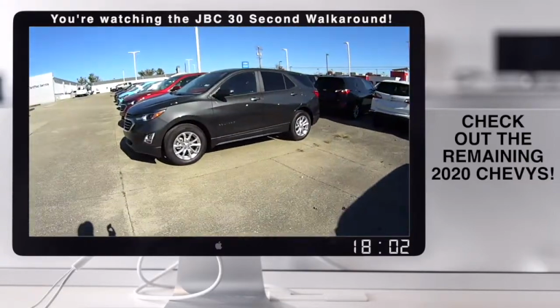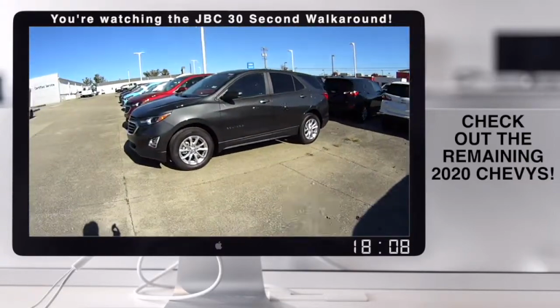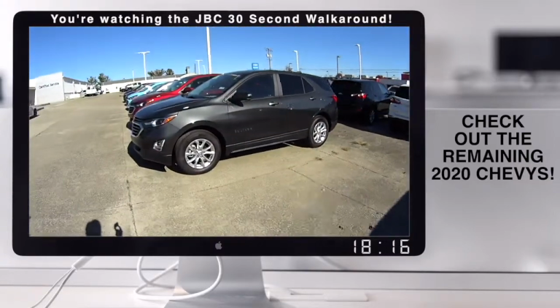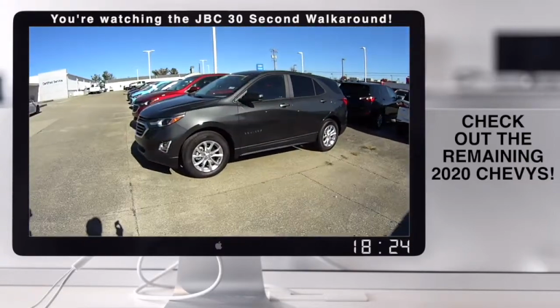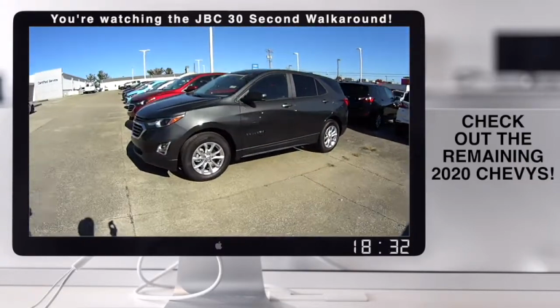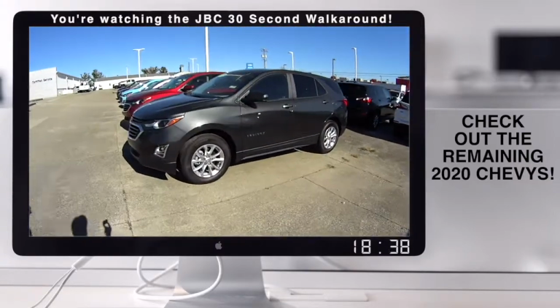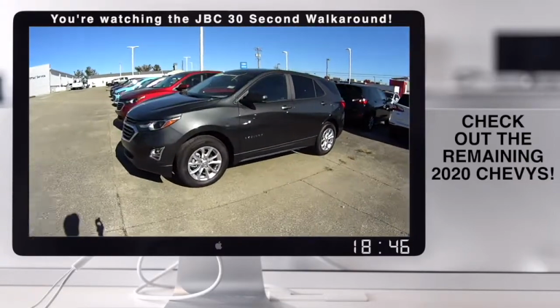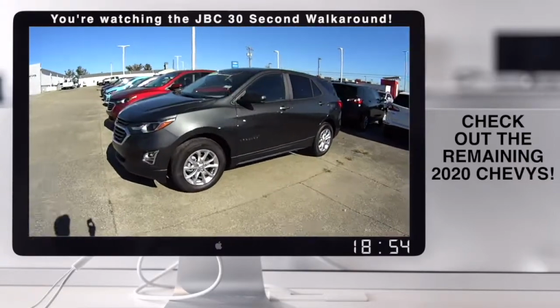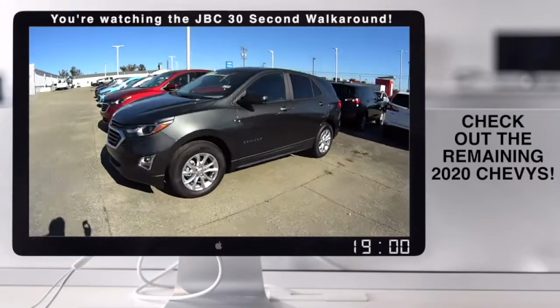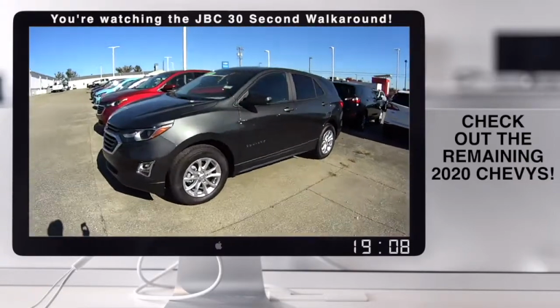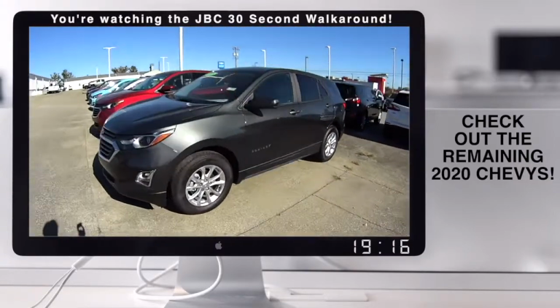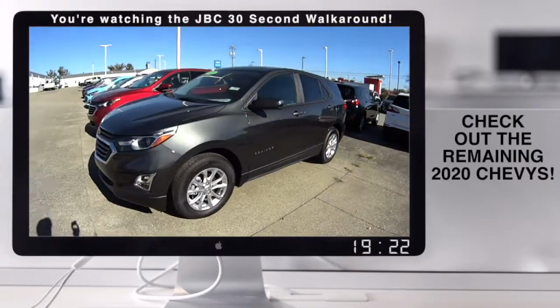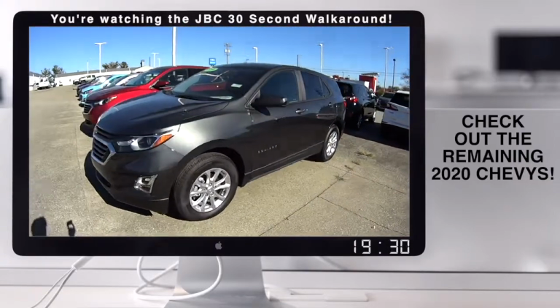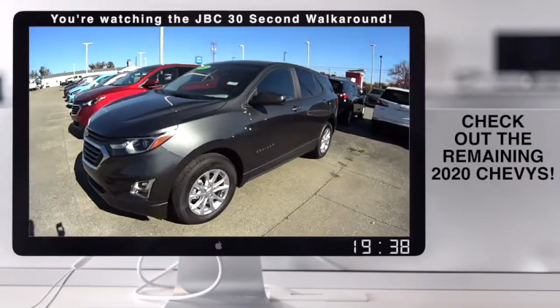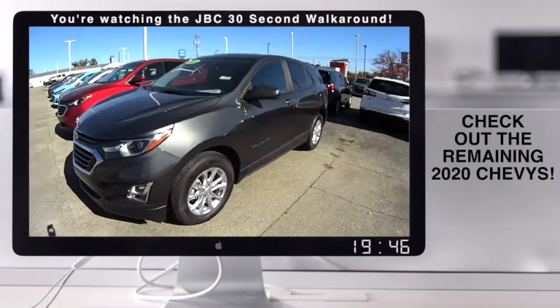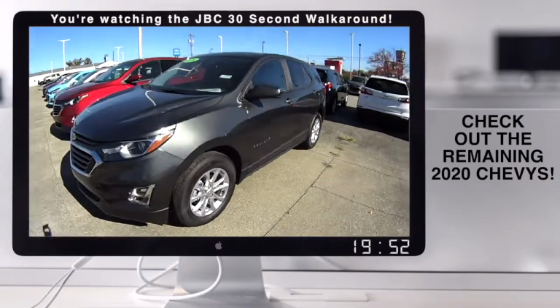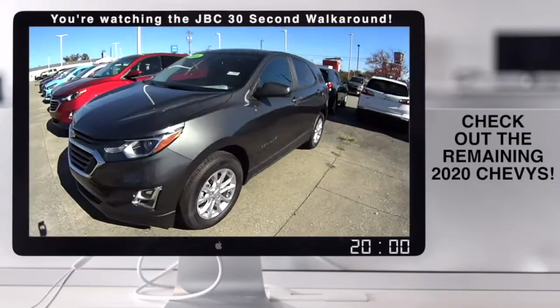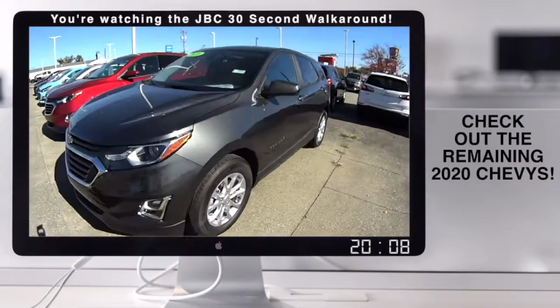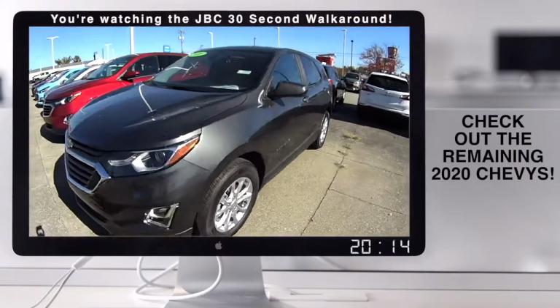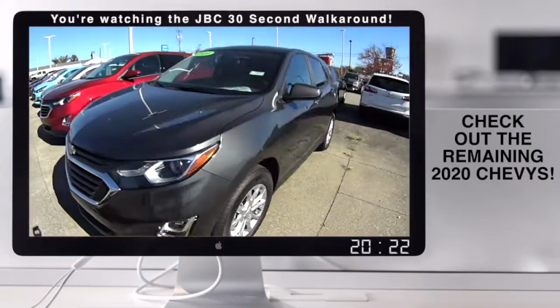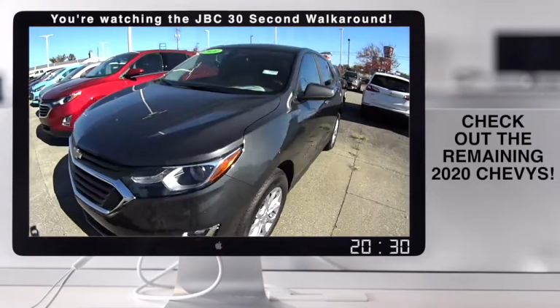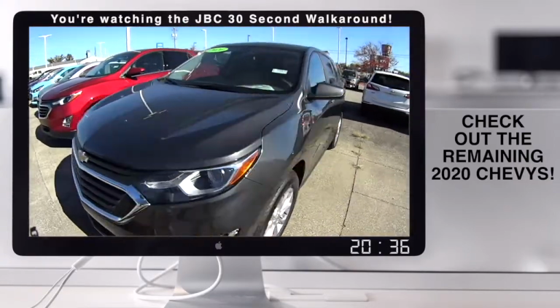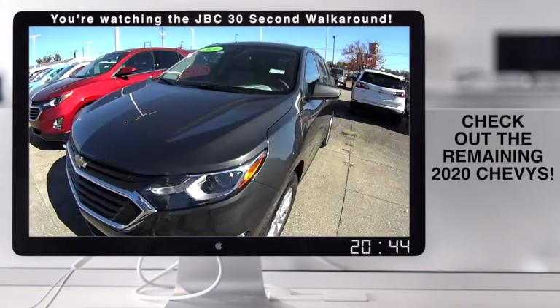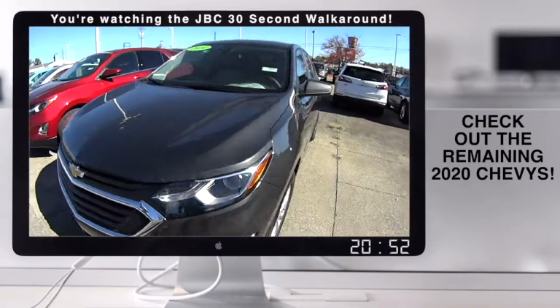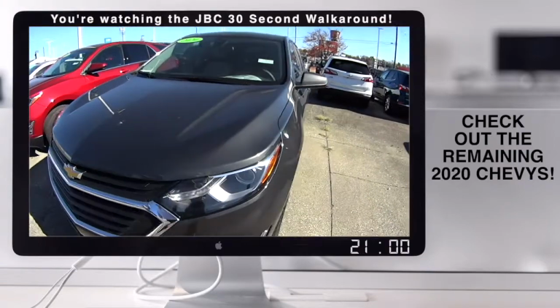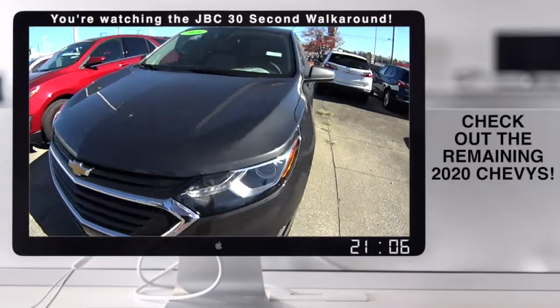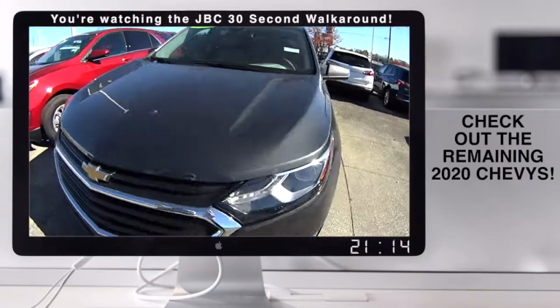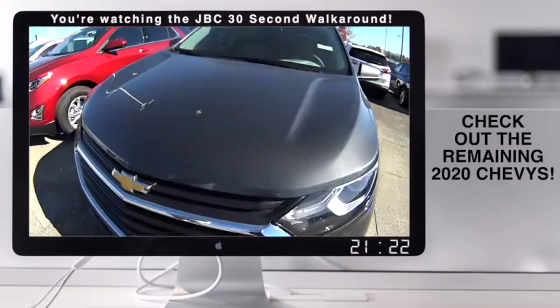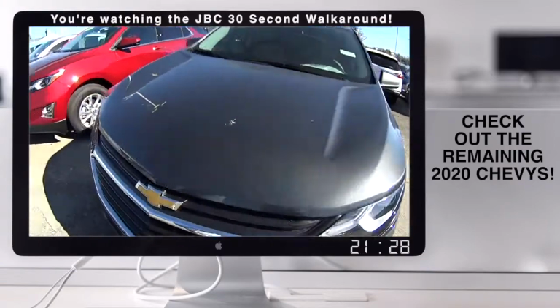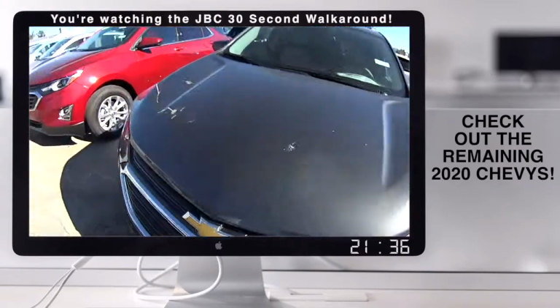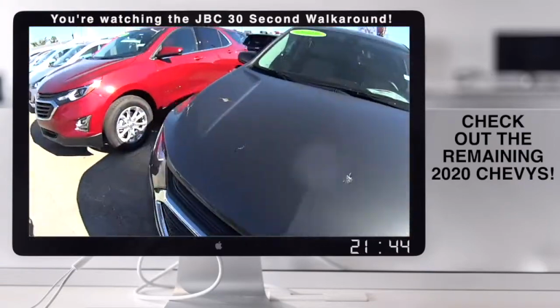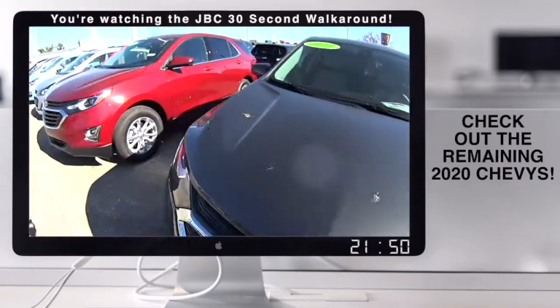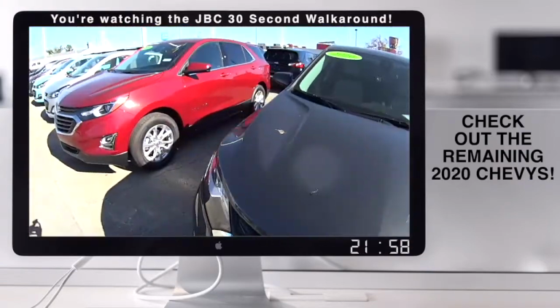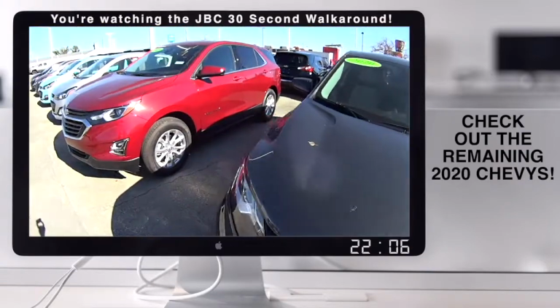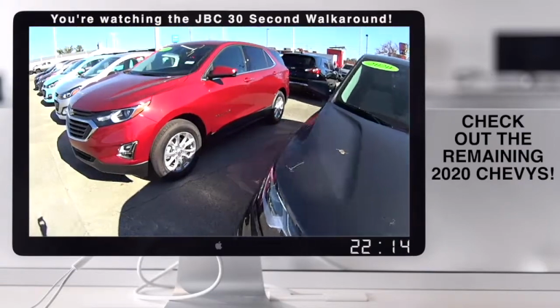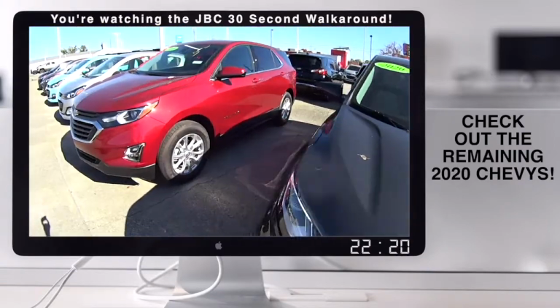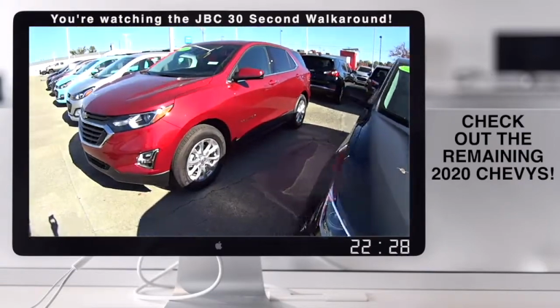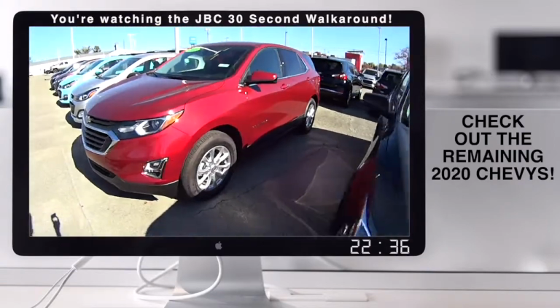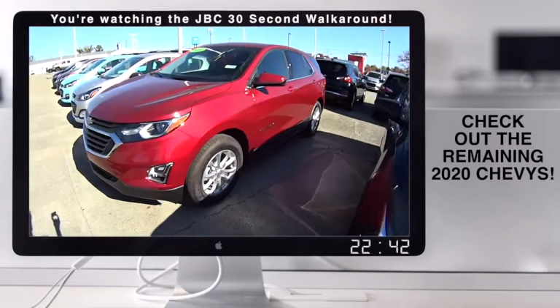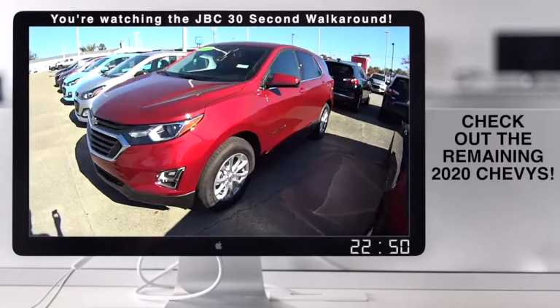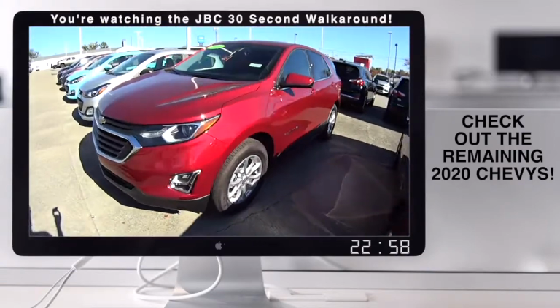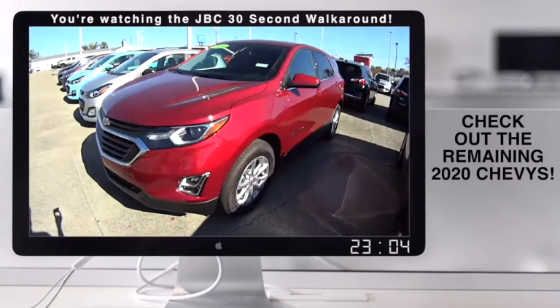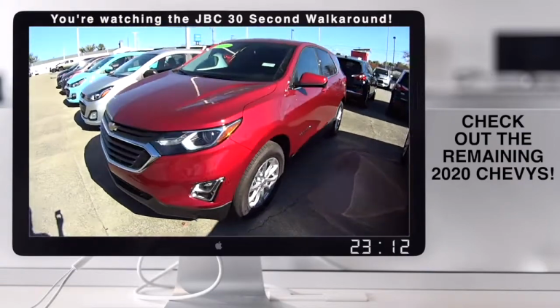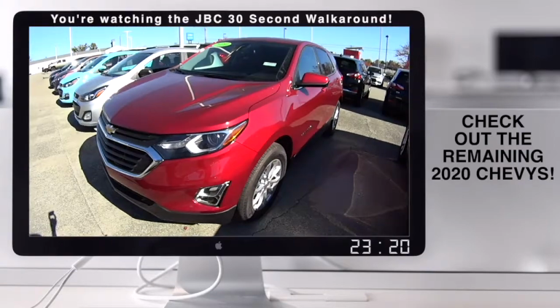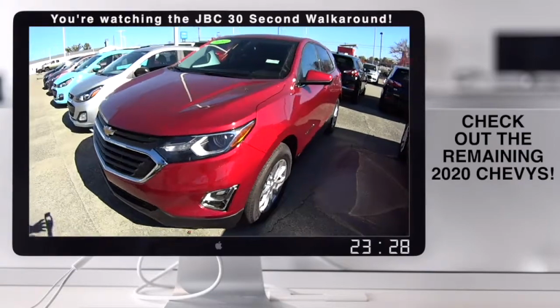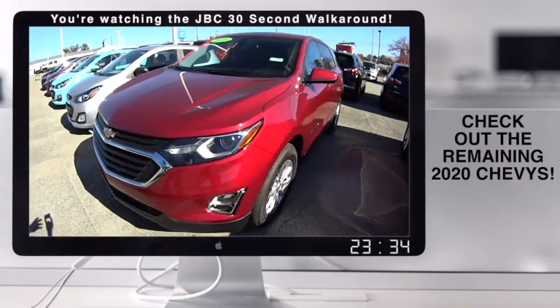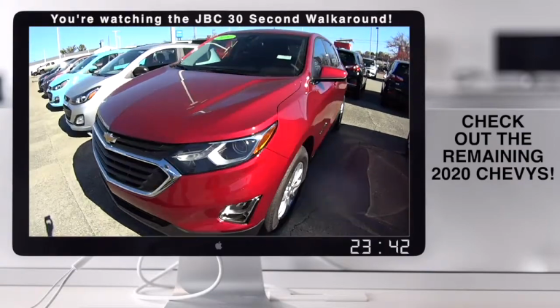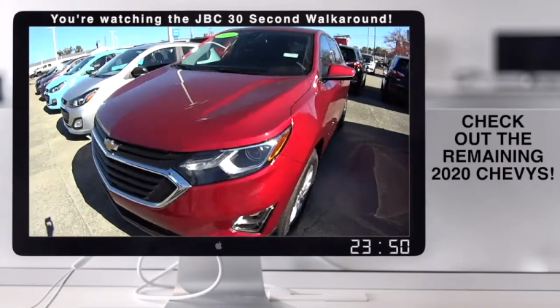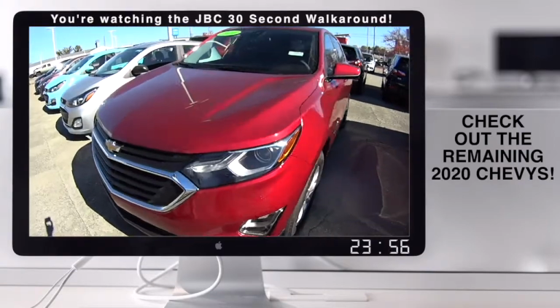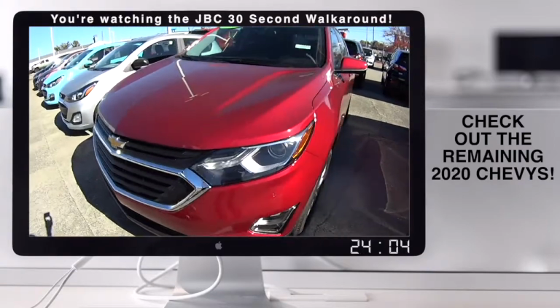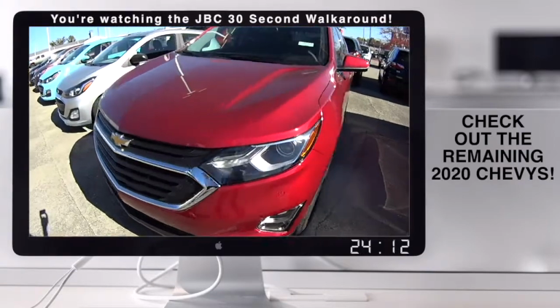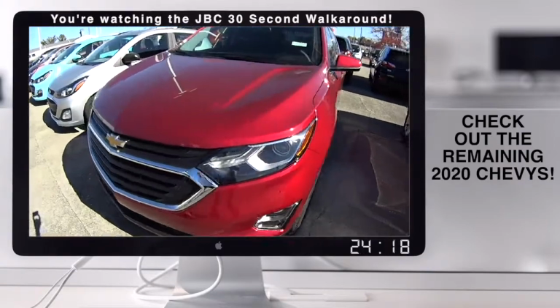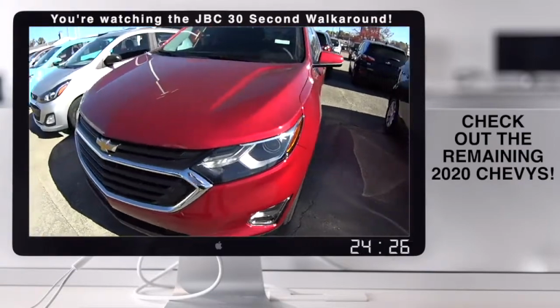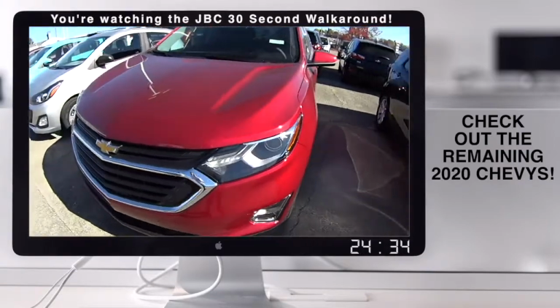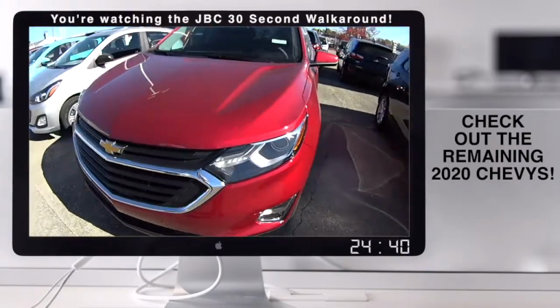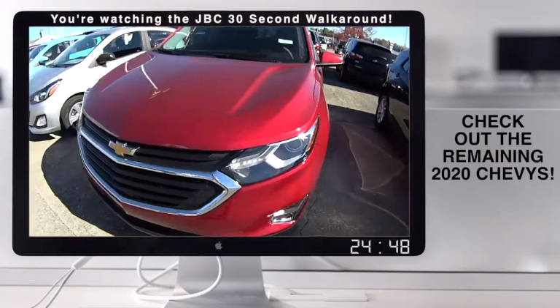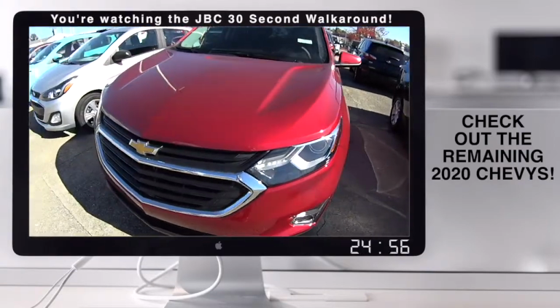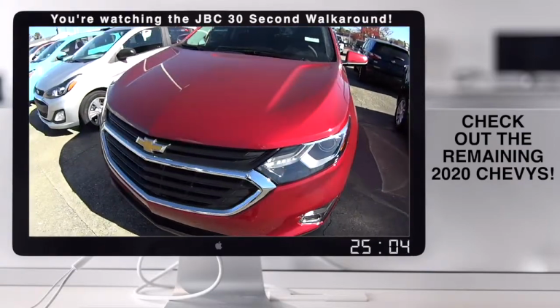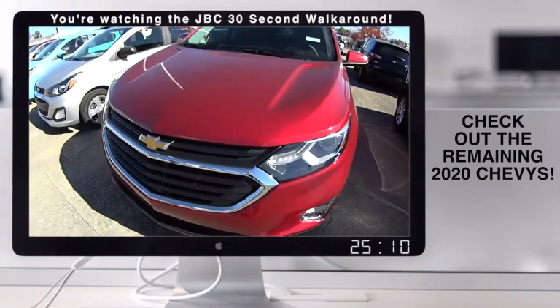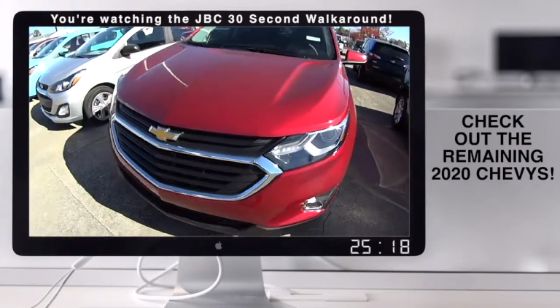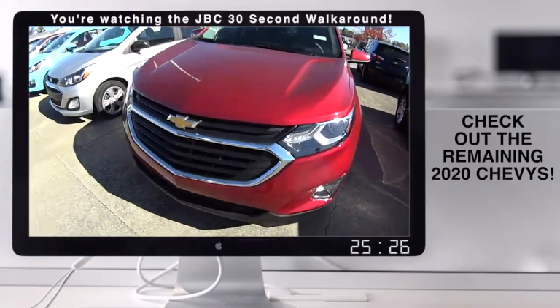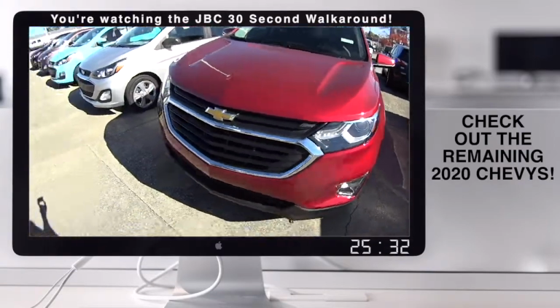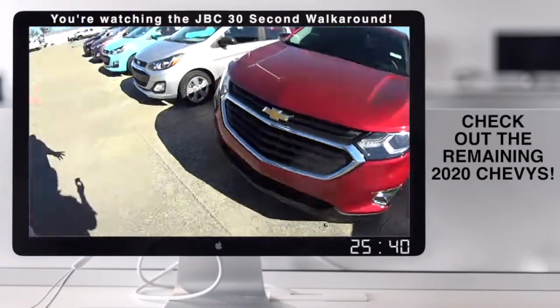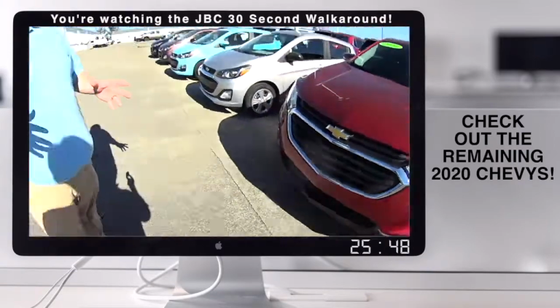We've got some Equinox left. We've got one out for a test drive right now, and two right here. Come in and check them out — all-wheel drive, two-wheel drive. We've got a little bit of everything, and that's just our 2020.